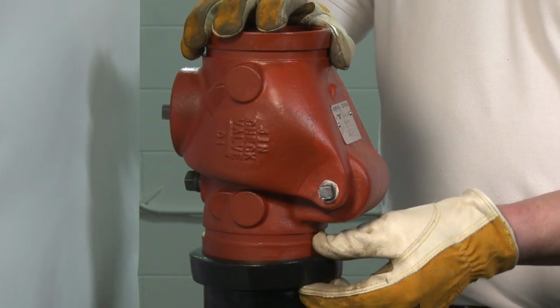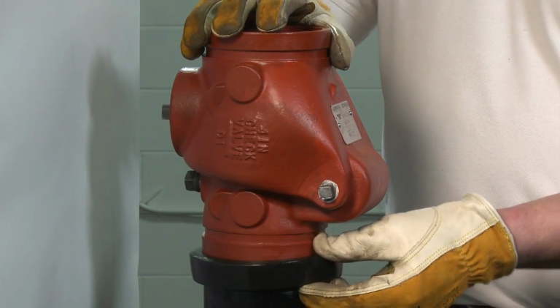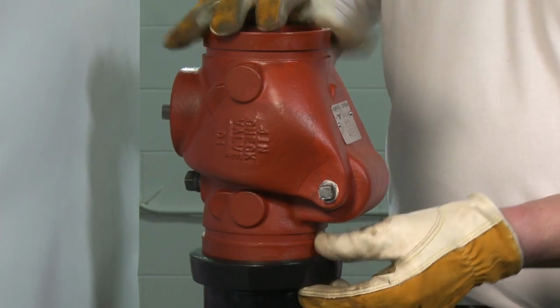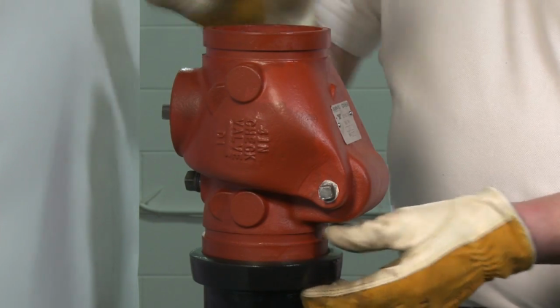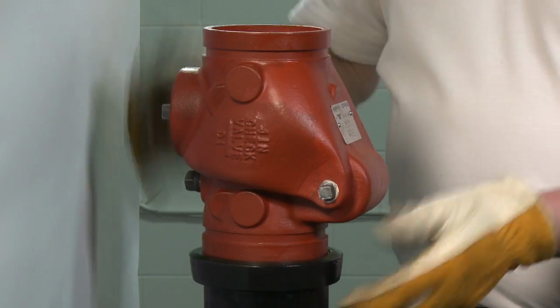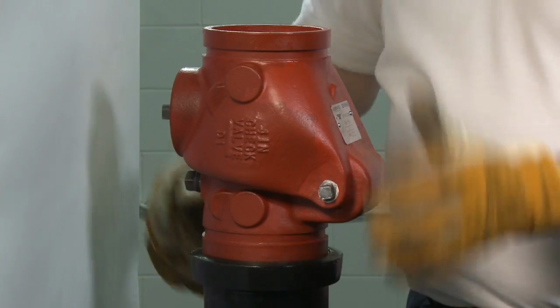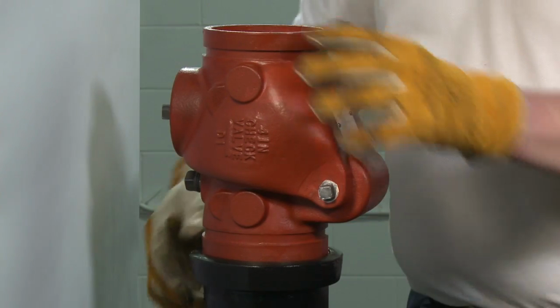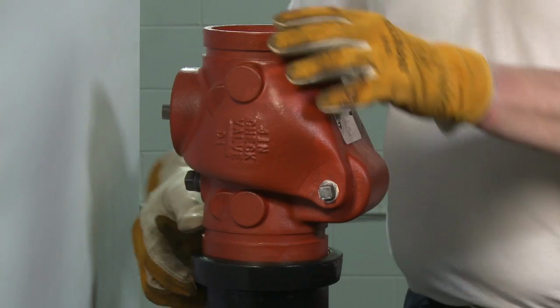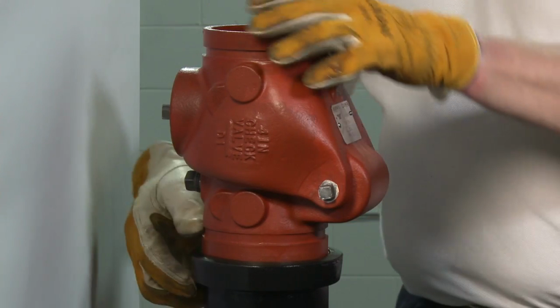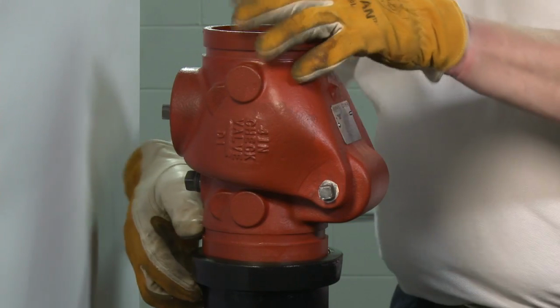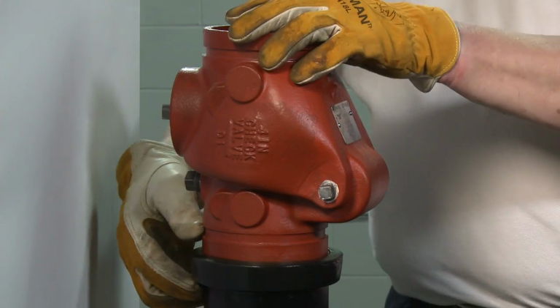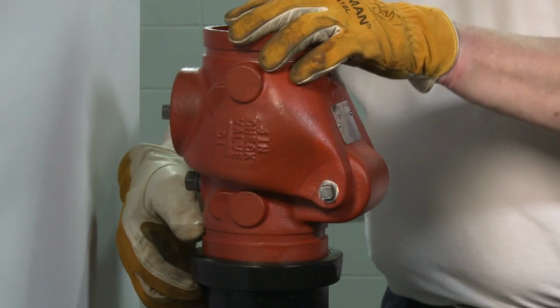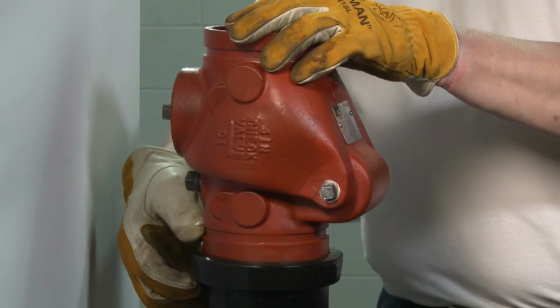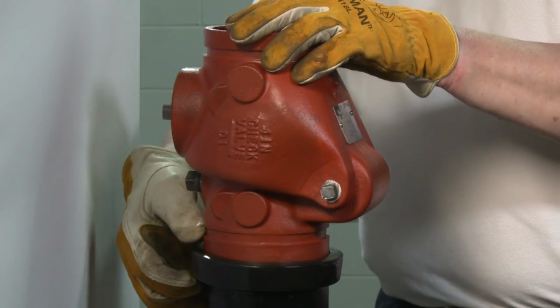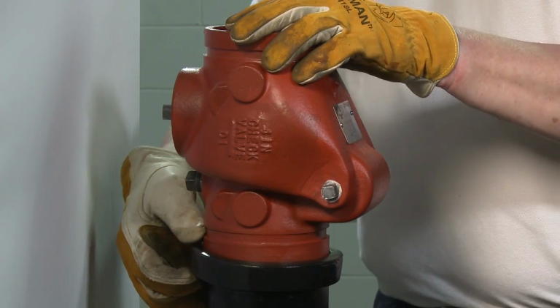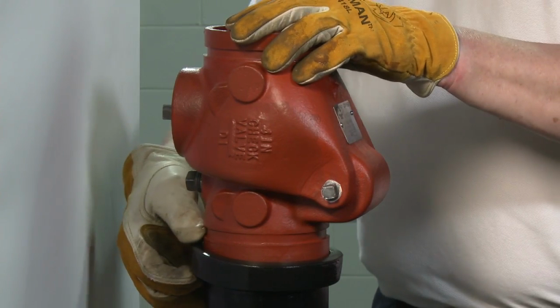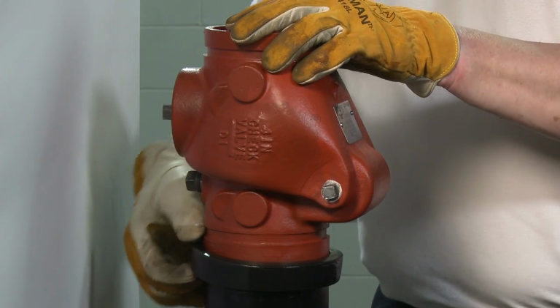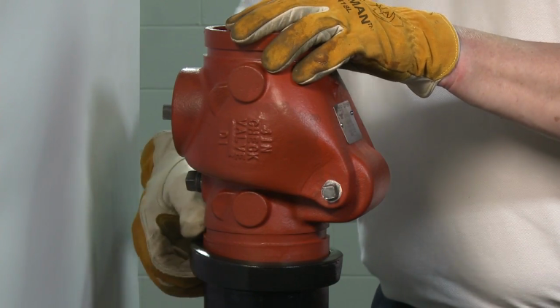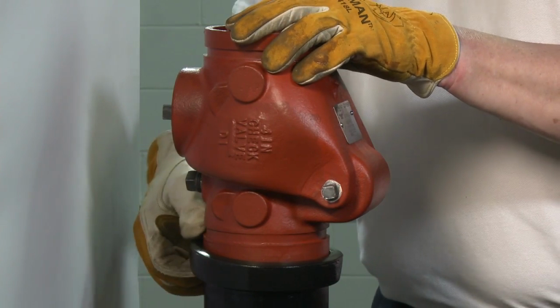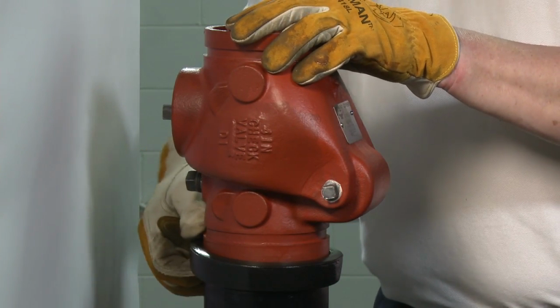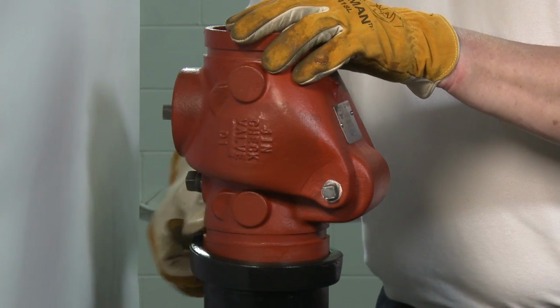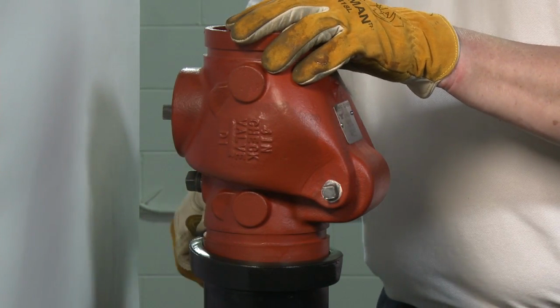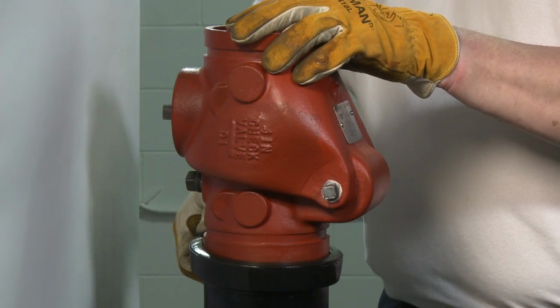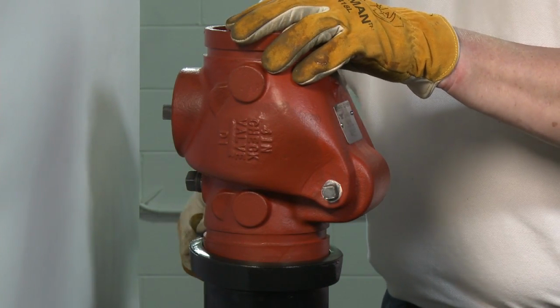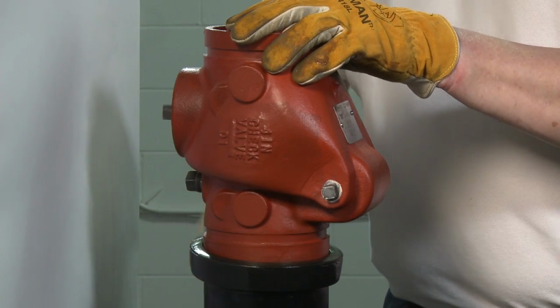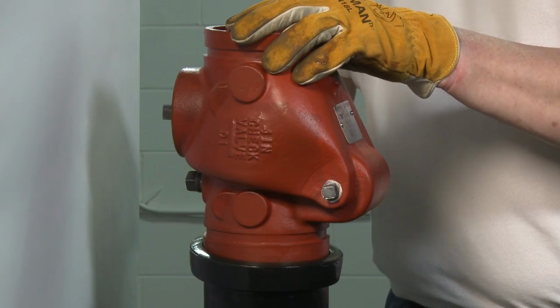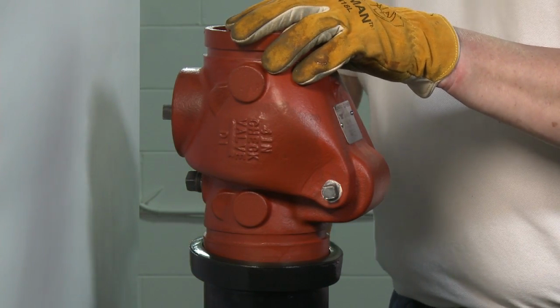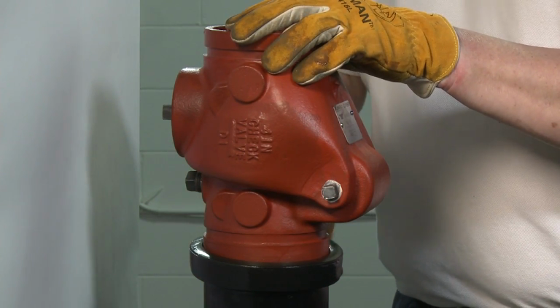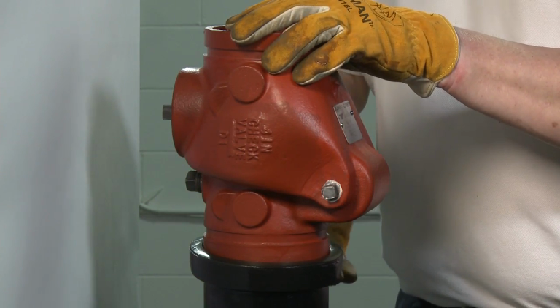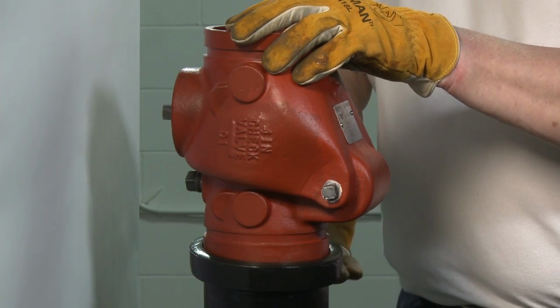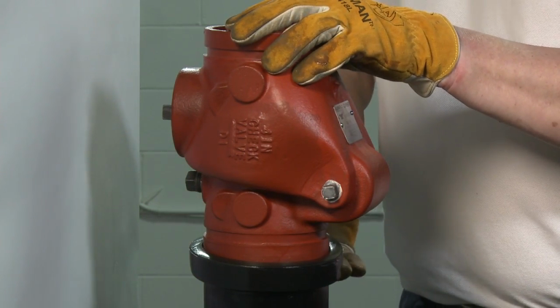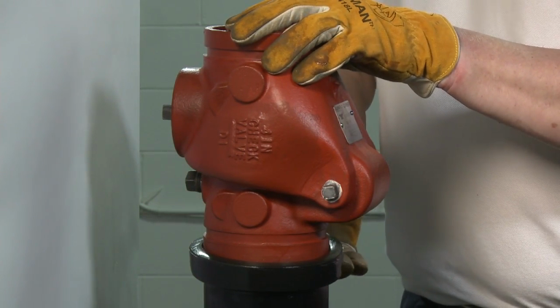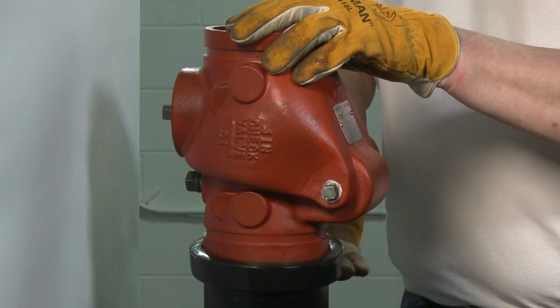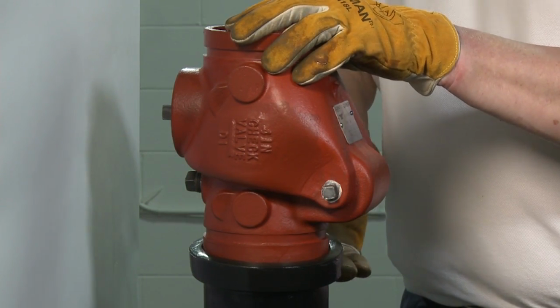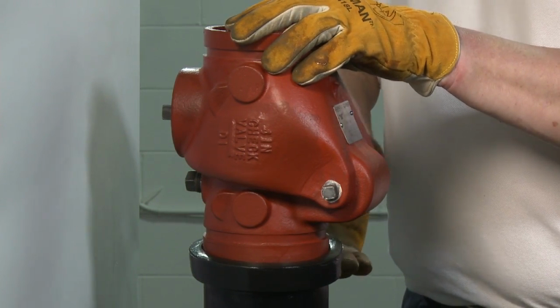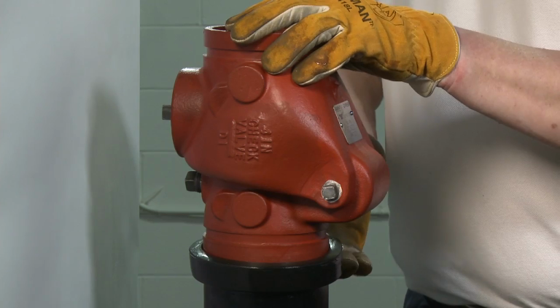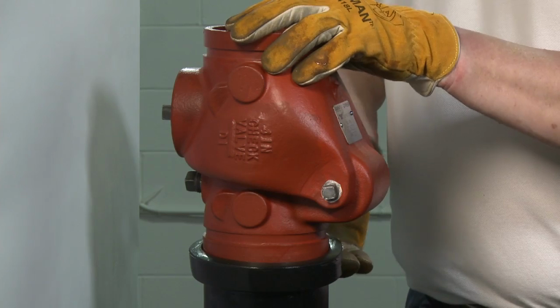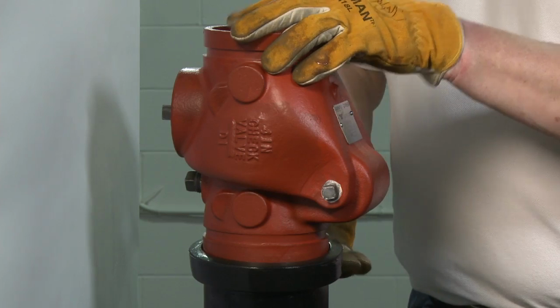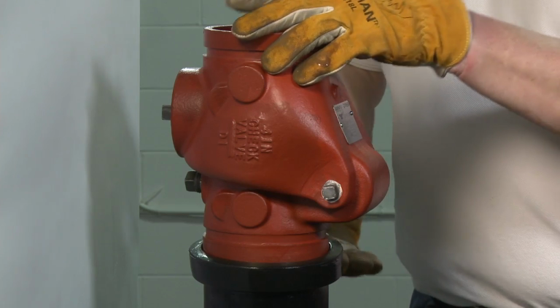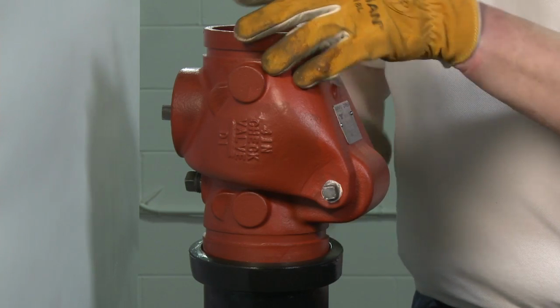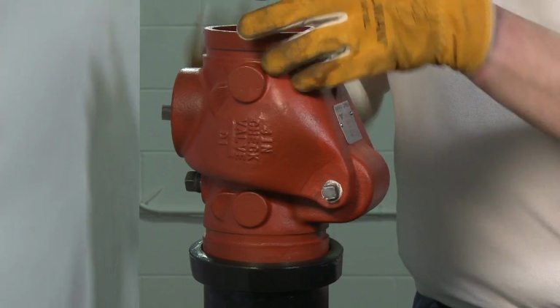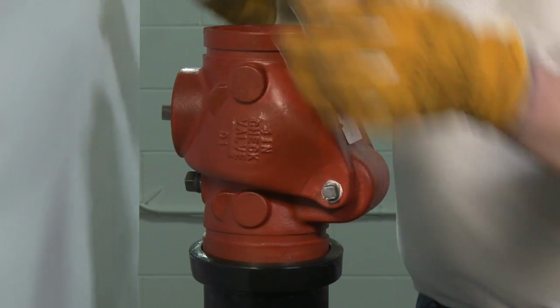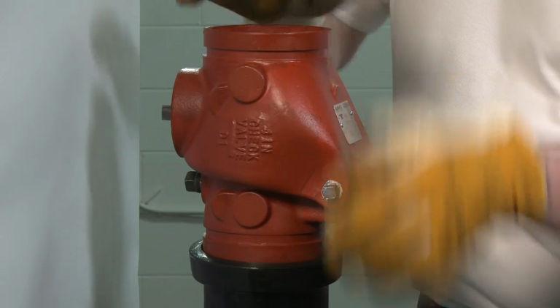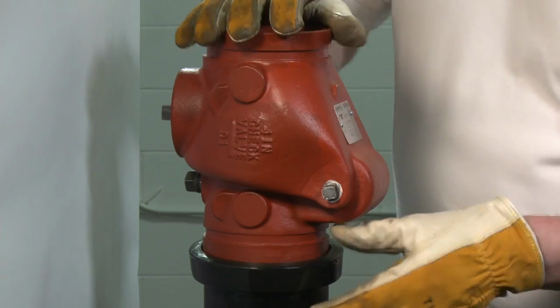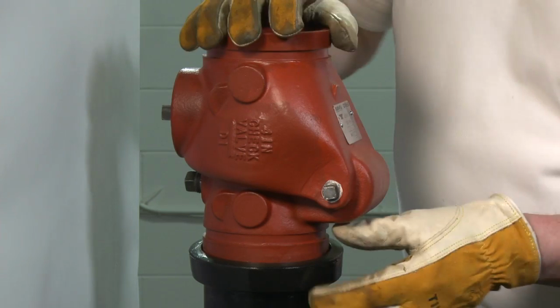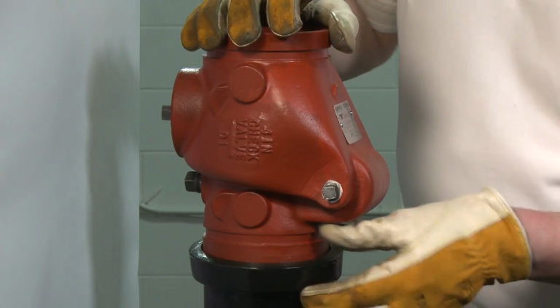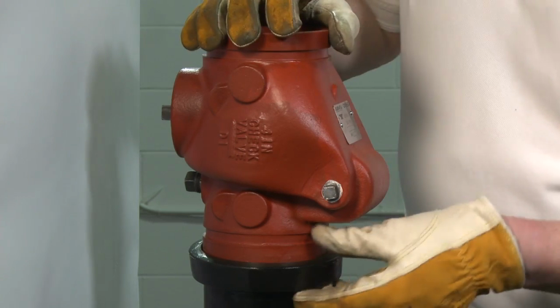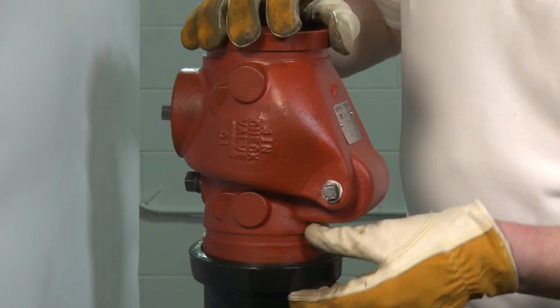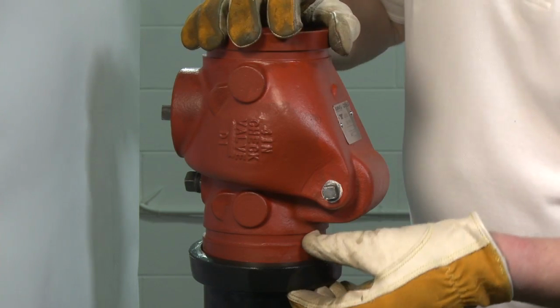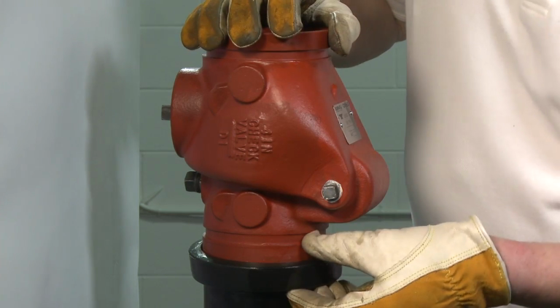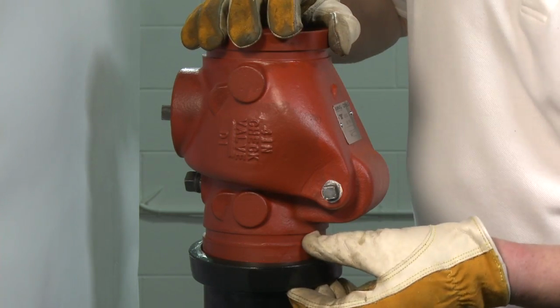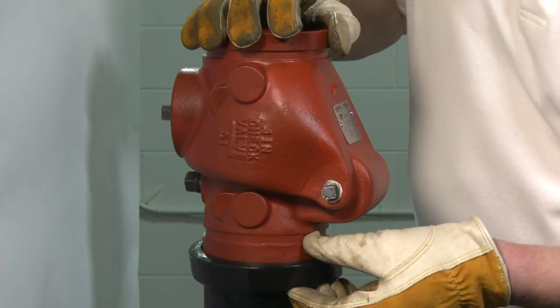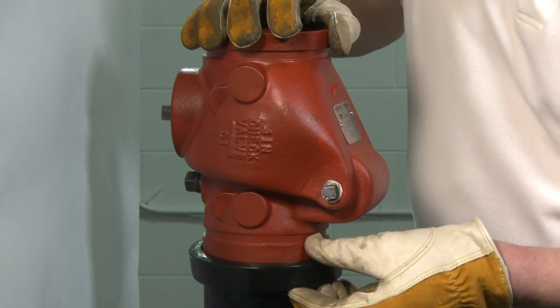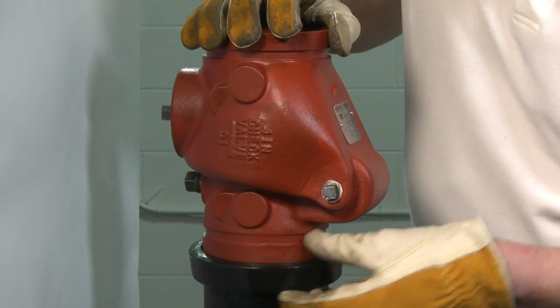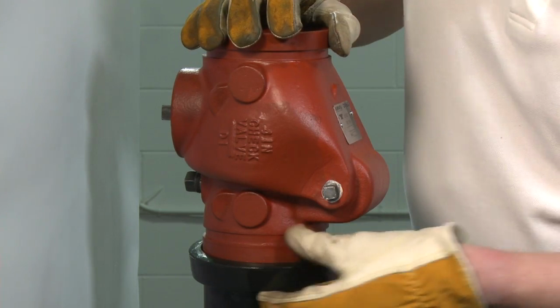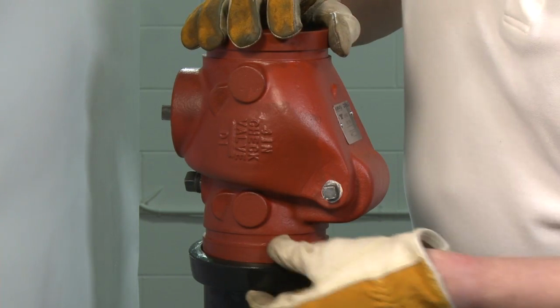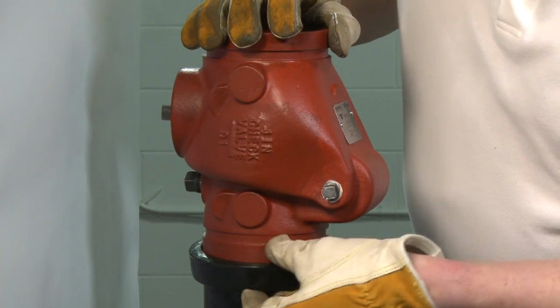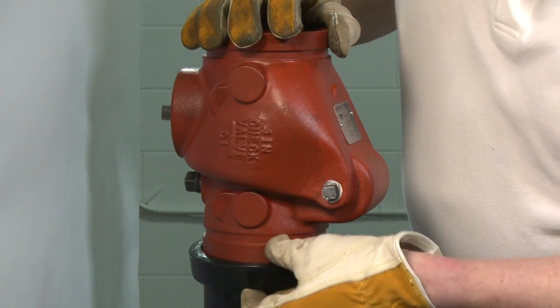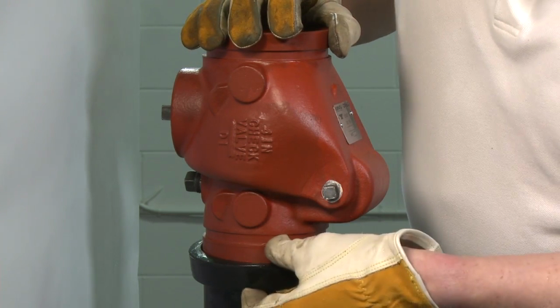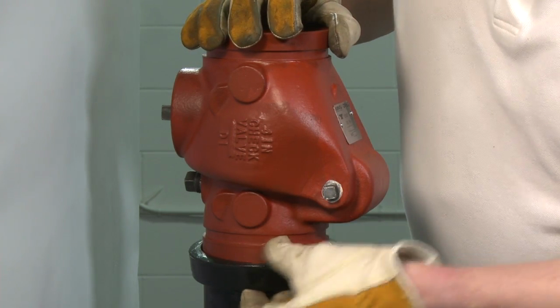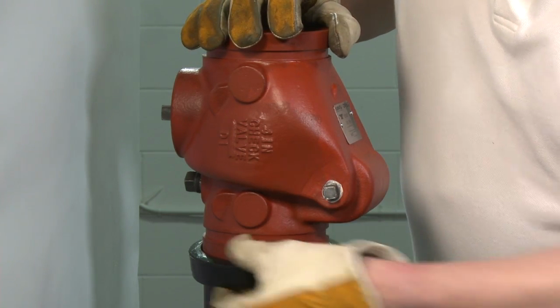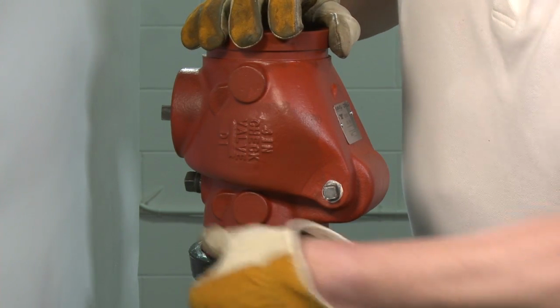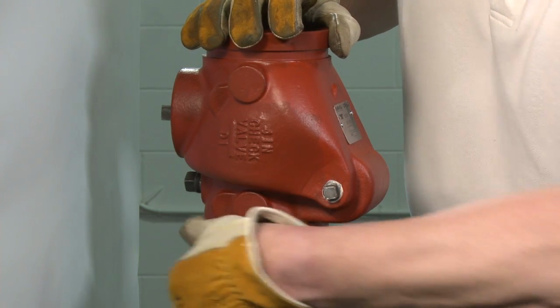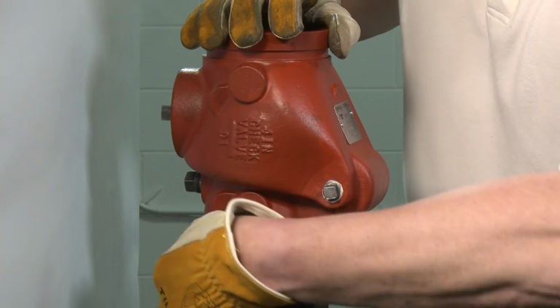After aligning the check valve with the pipe end, pull the gasket into position, centering it between the grooves on the valve and pipe.